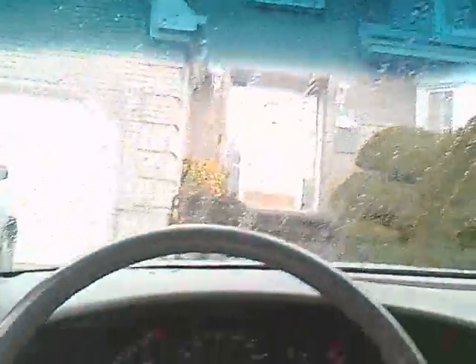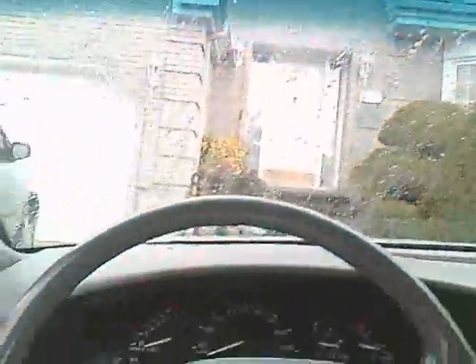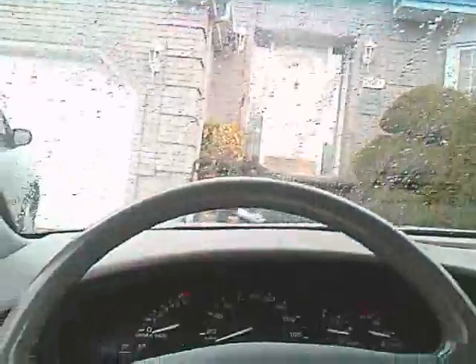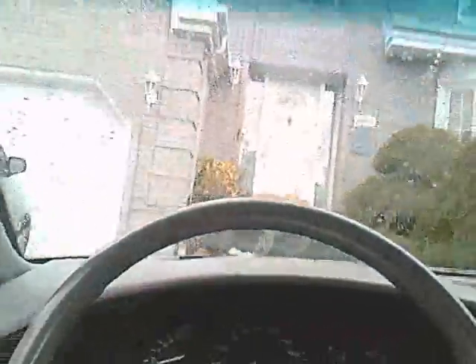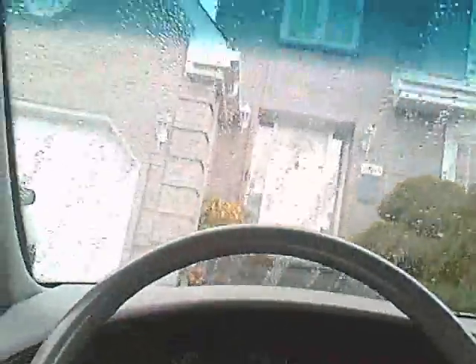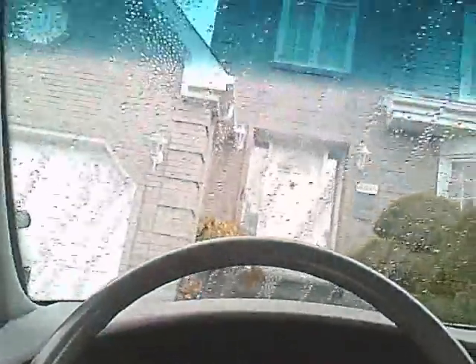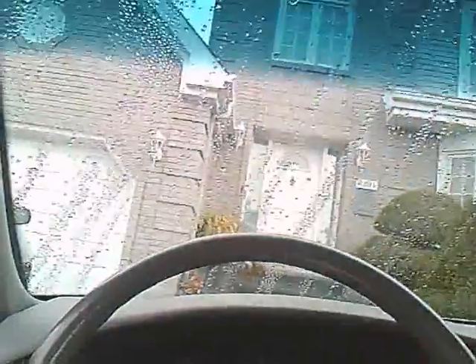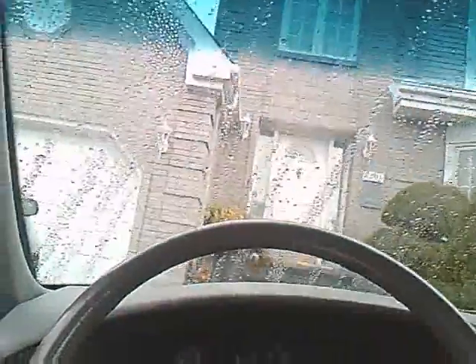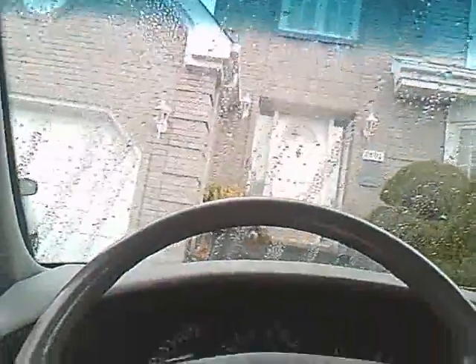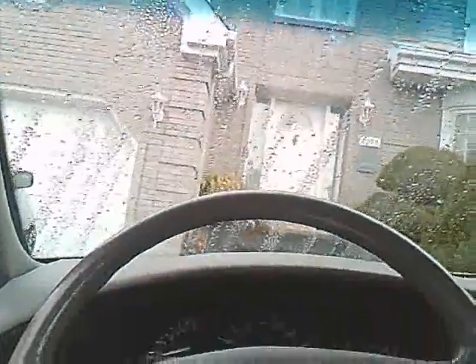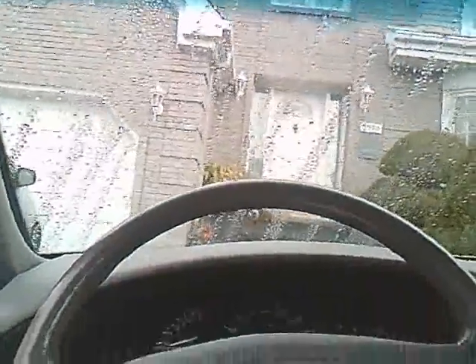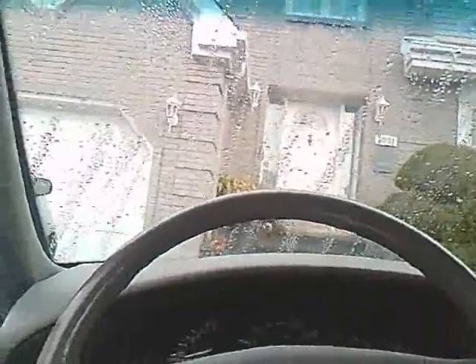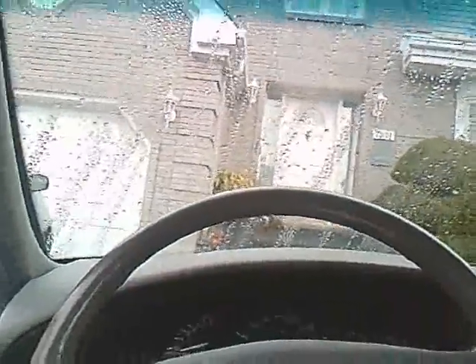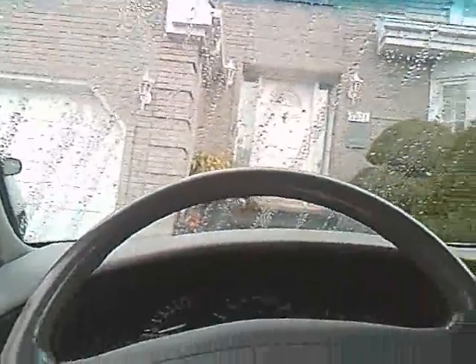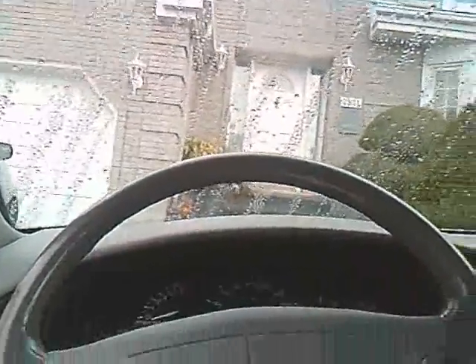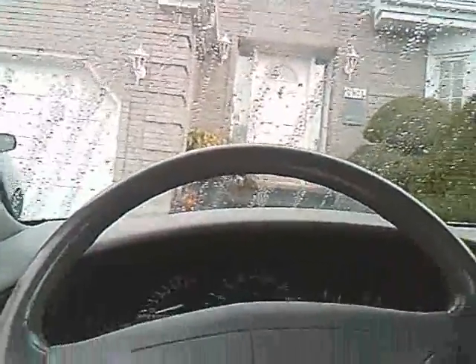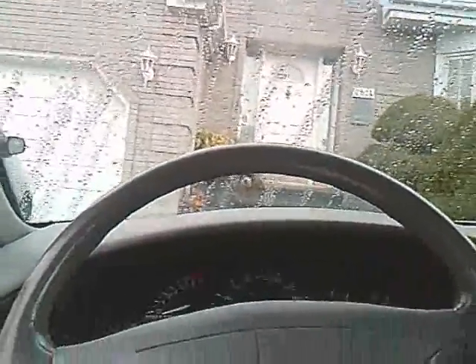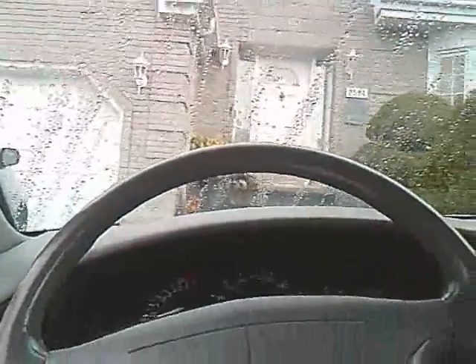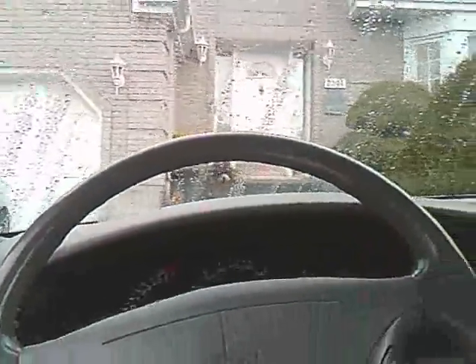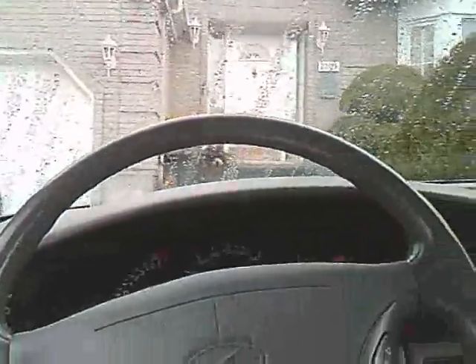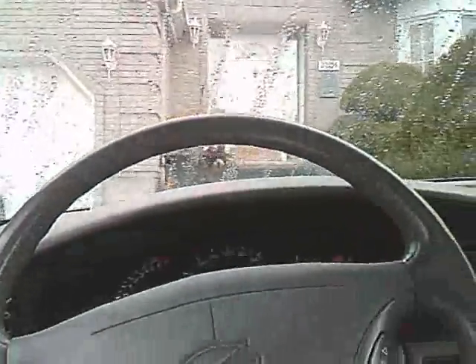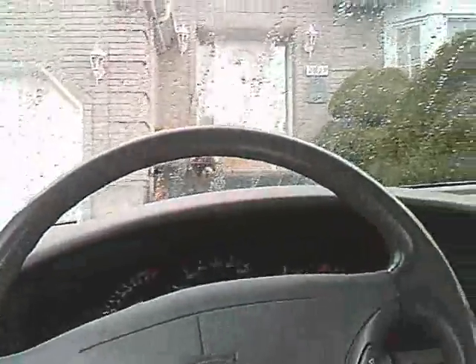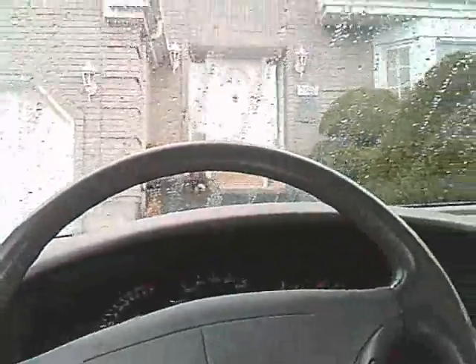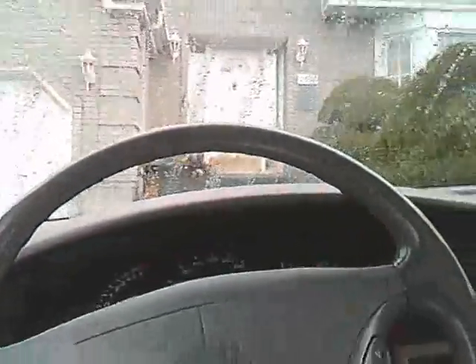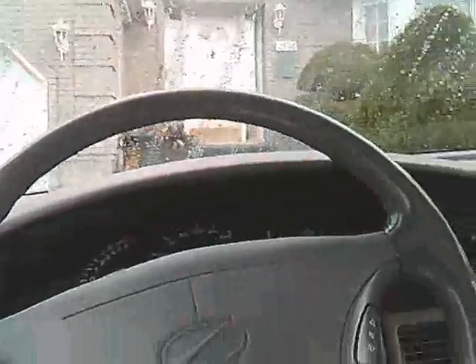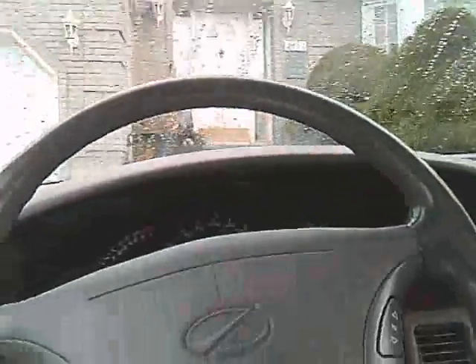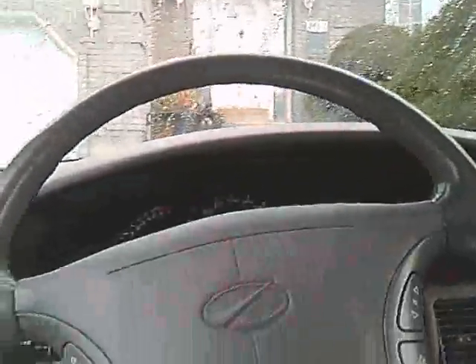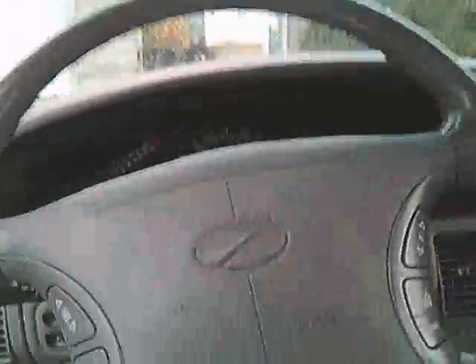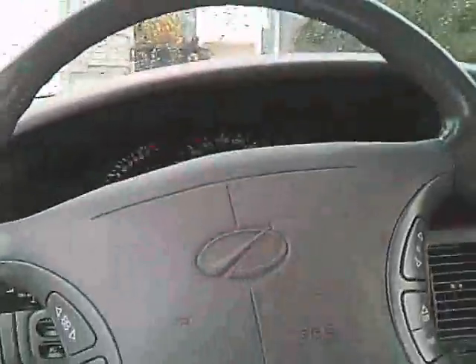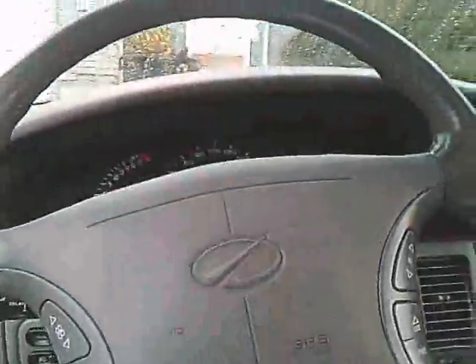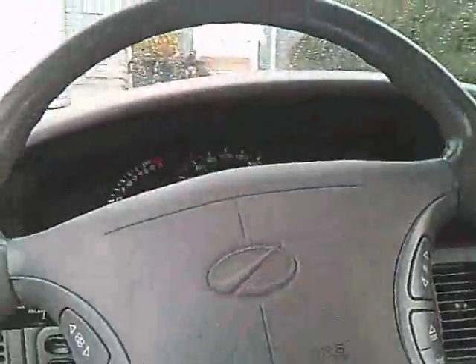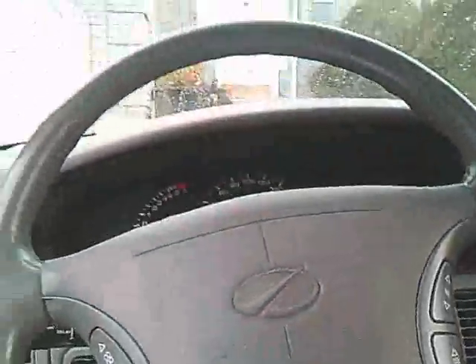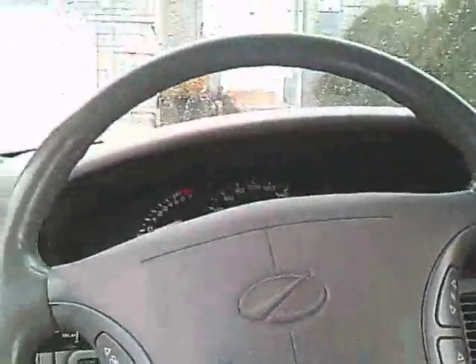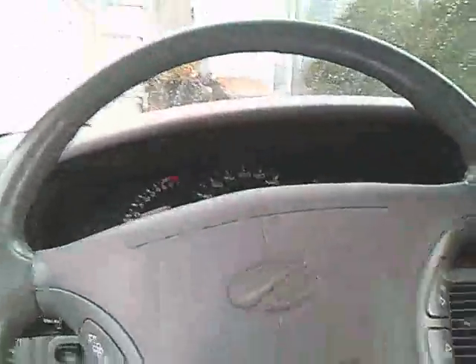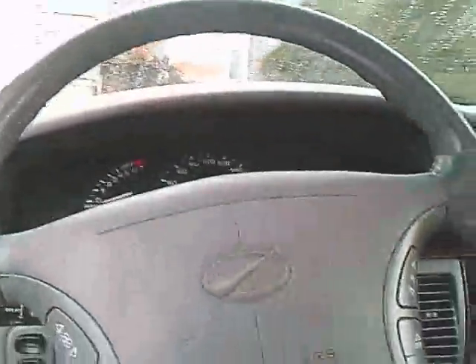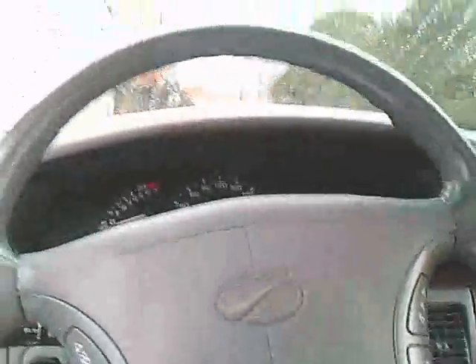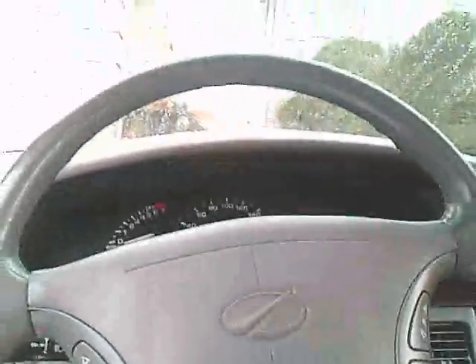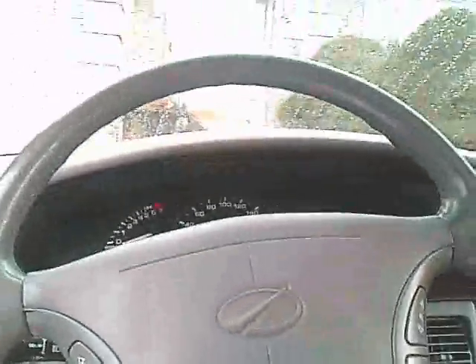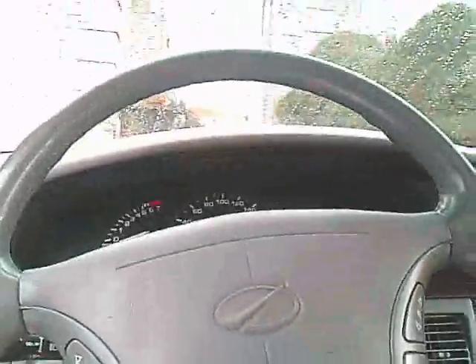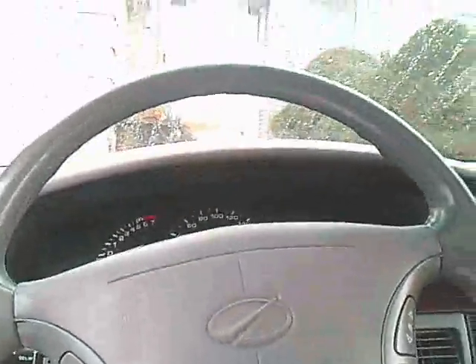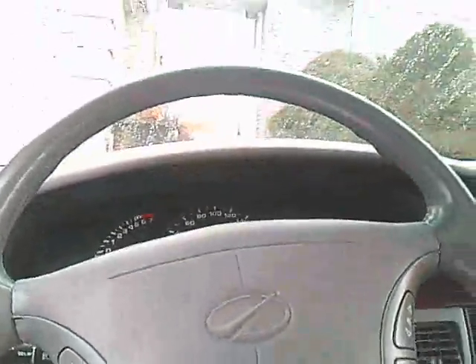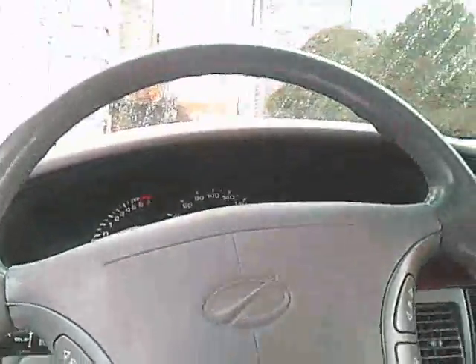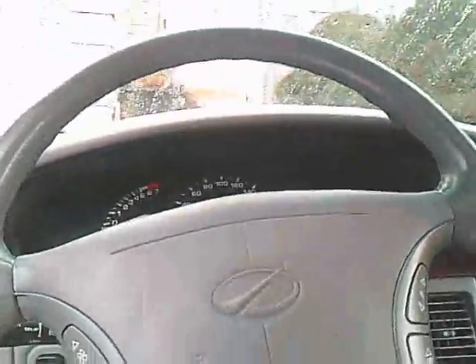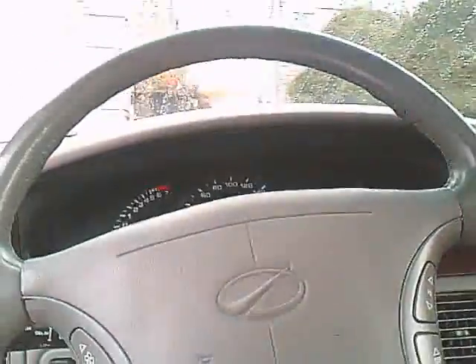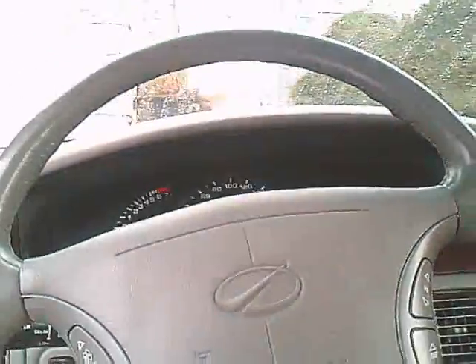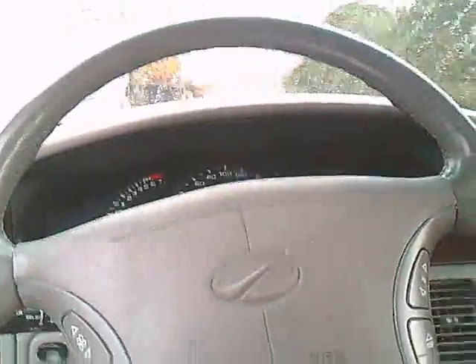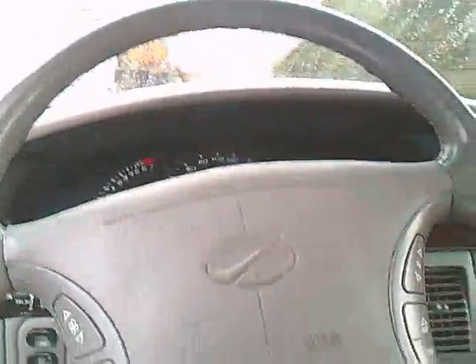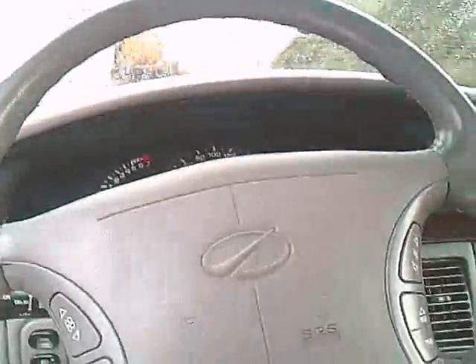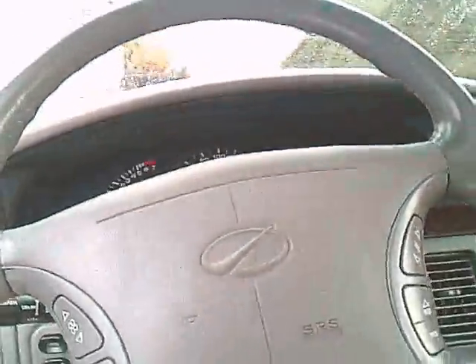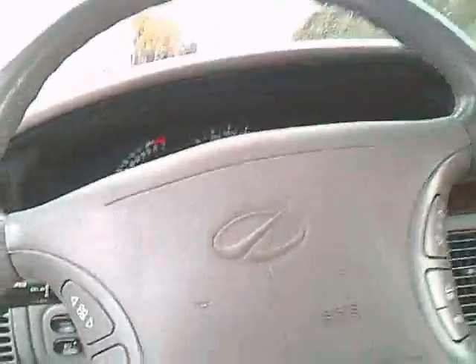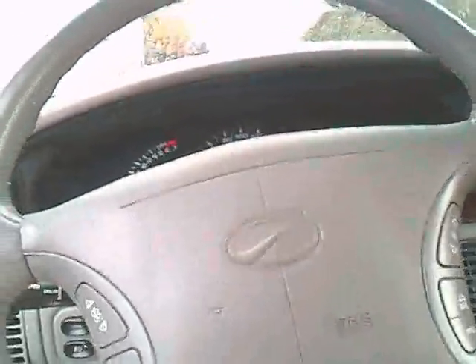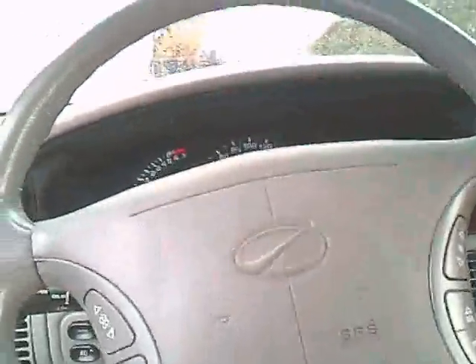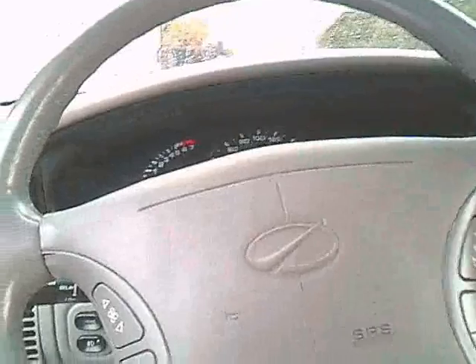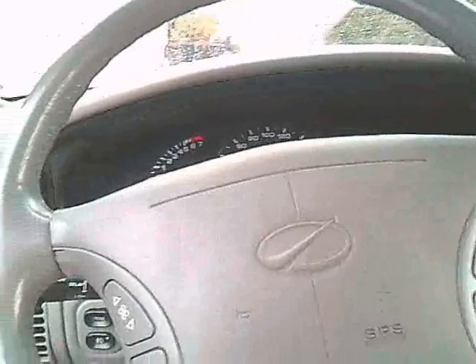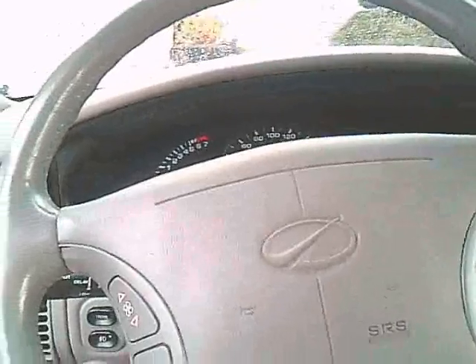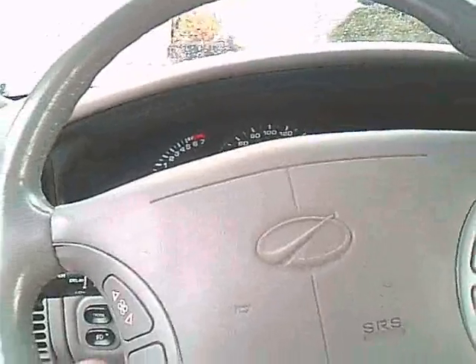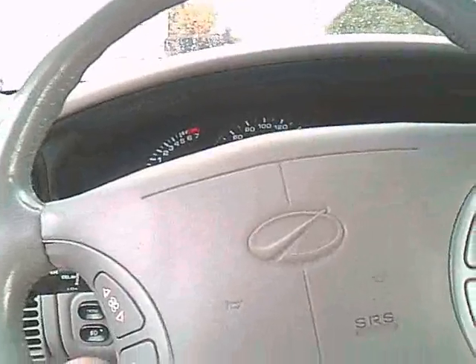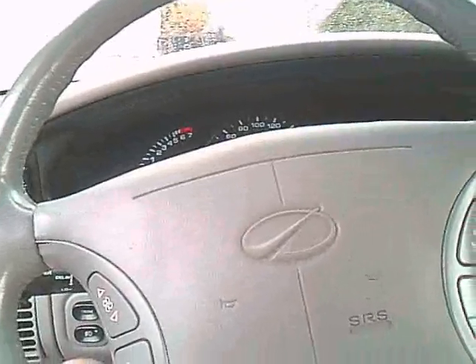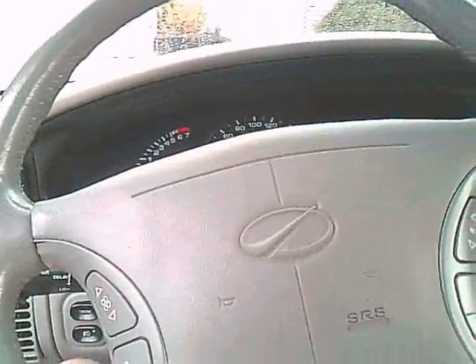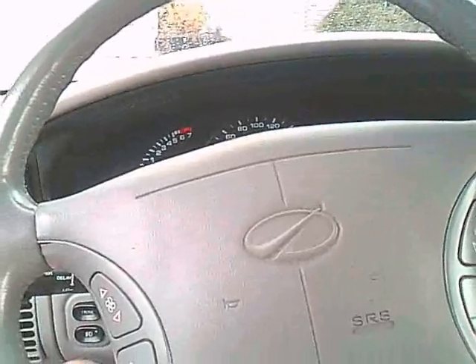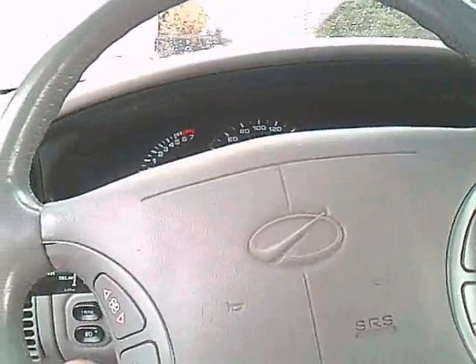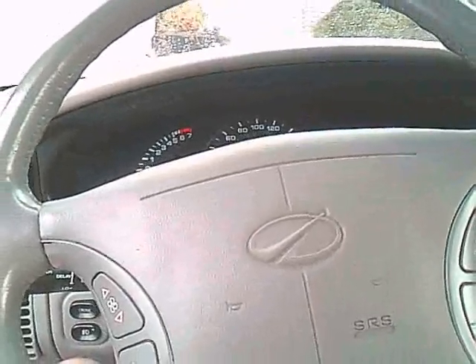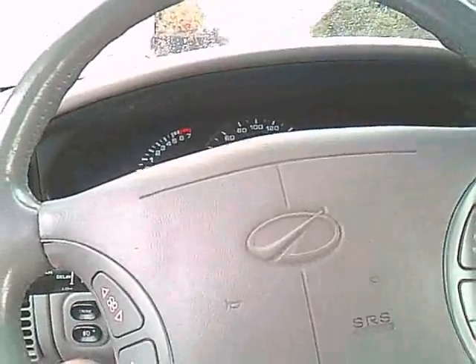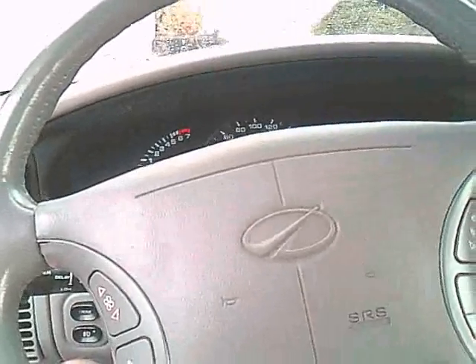This is a 1998. I got traction control — fully loaded.